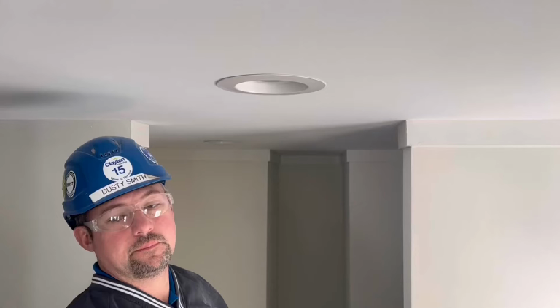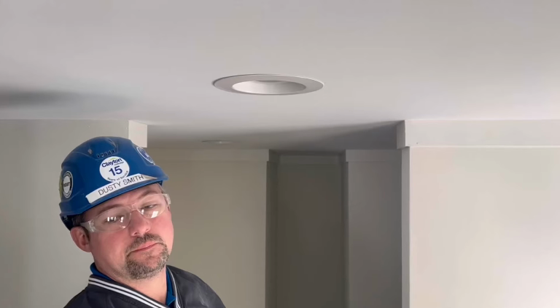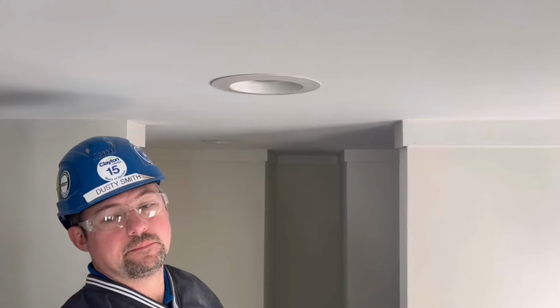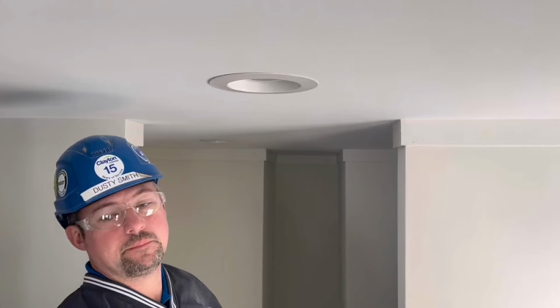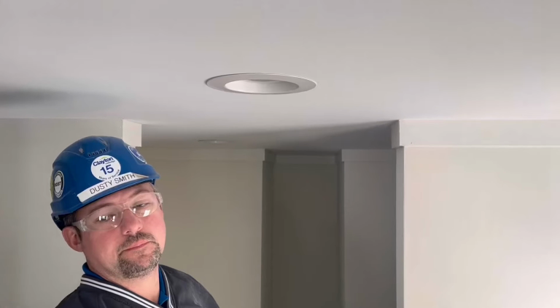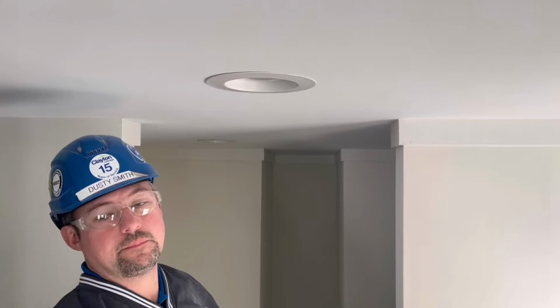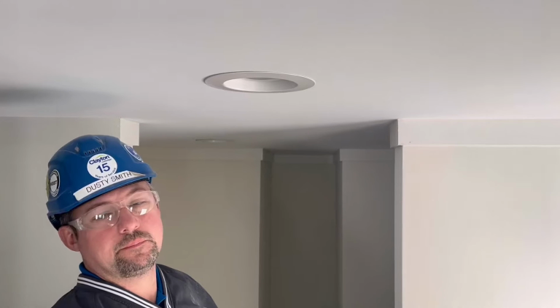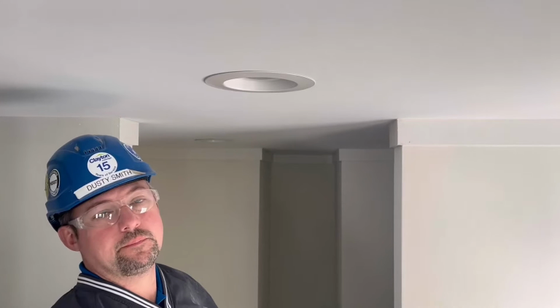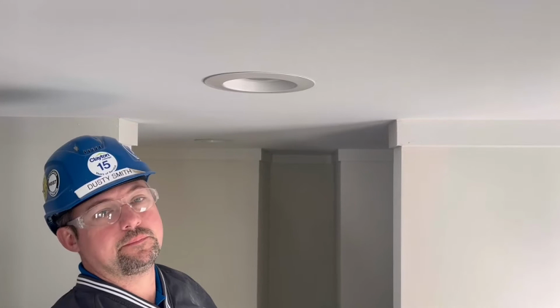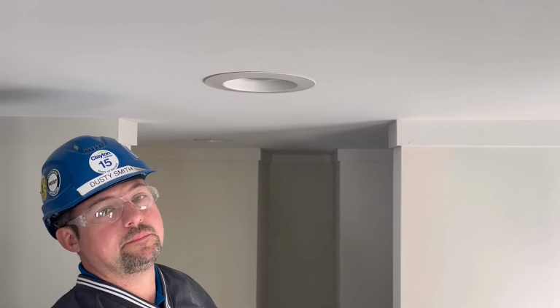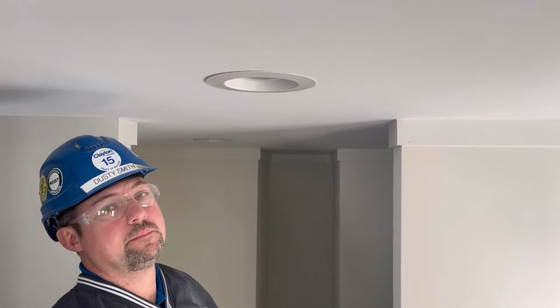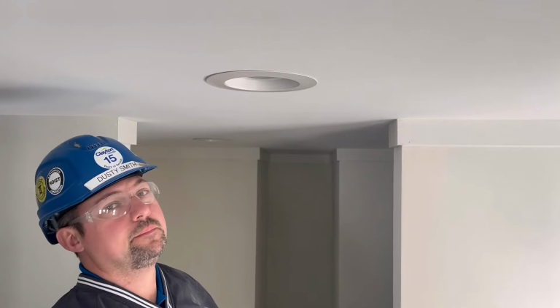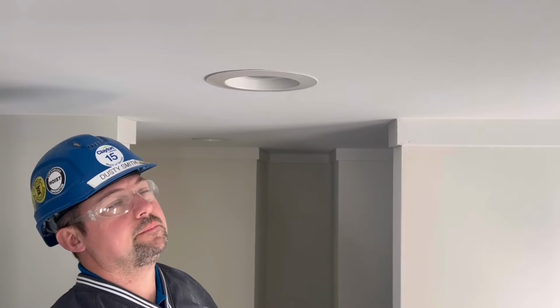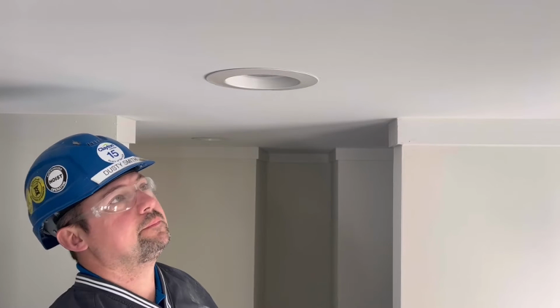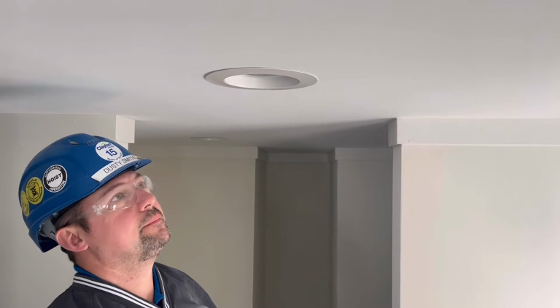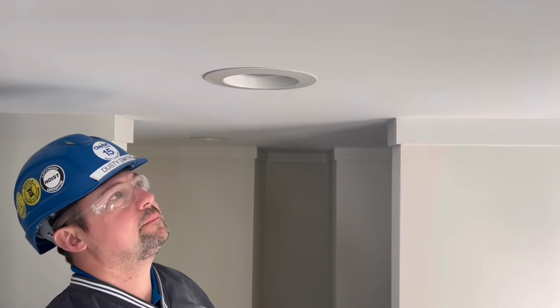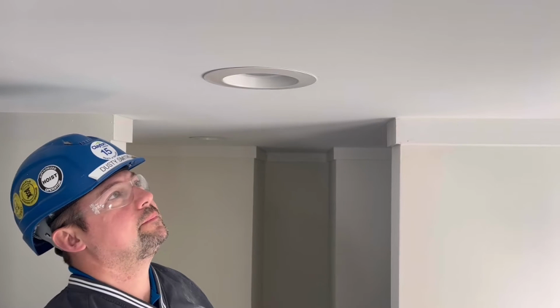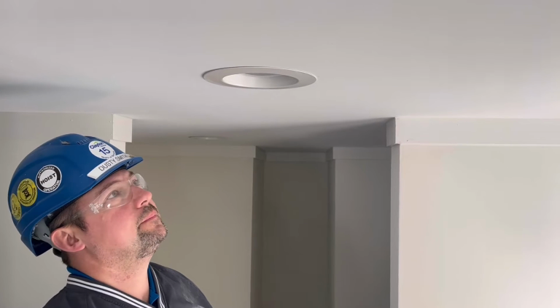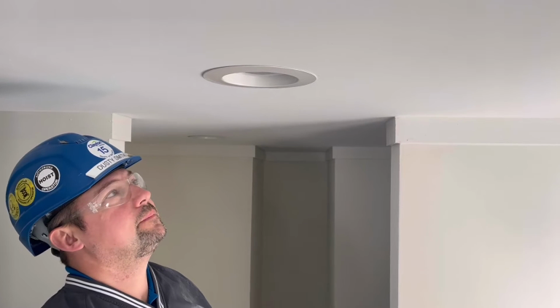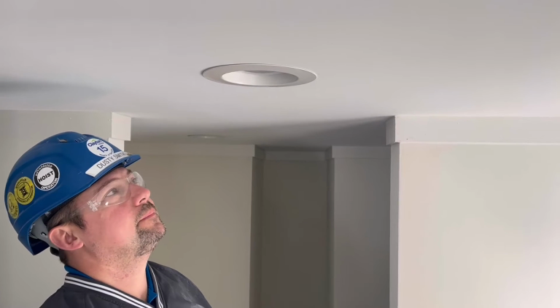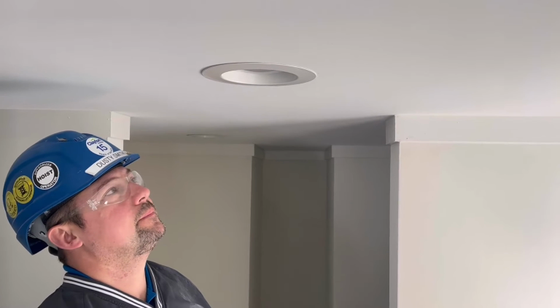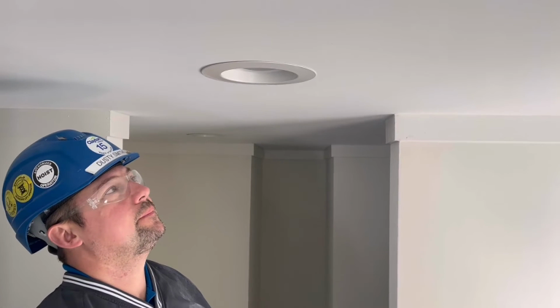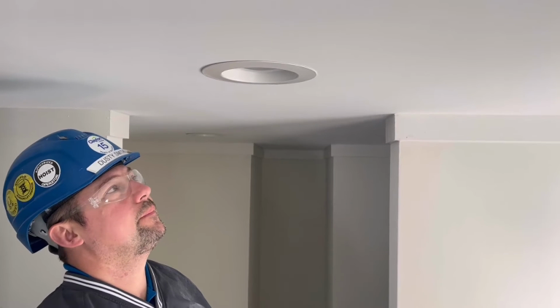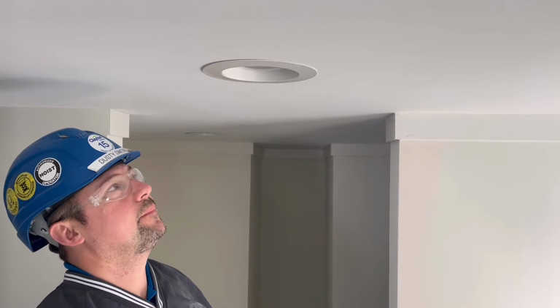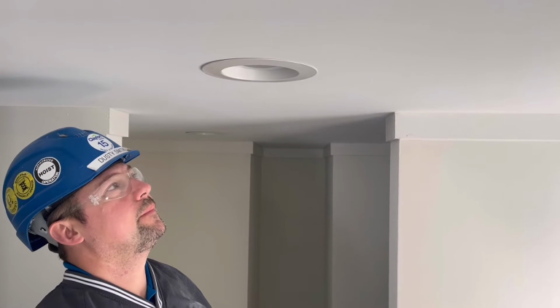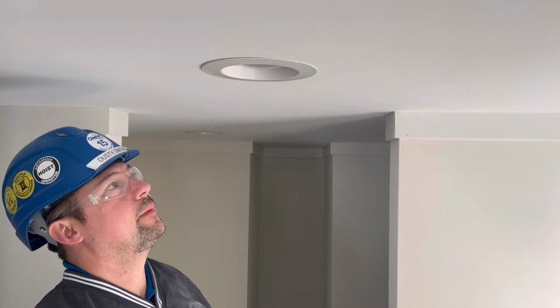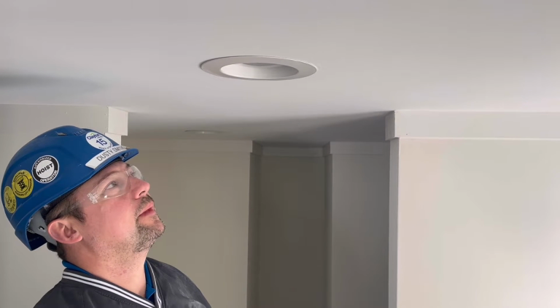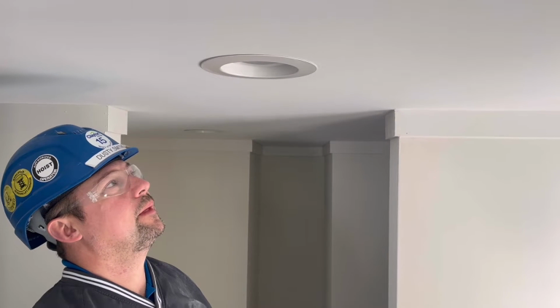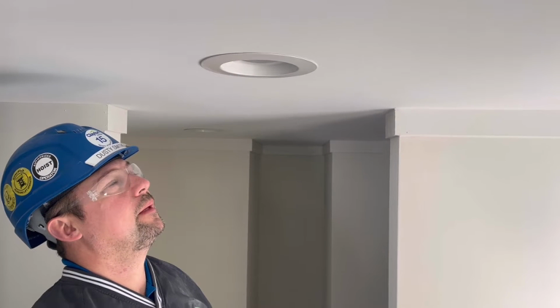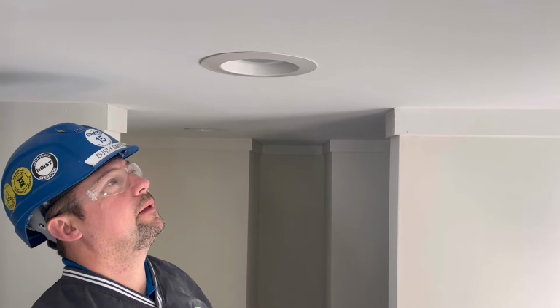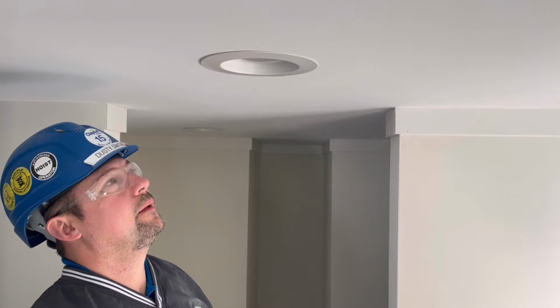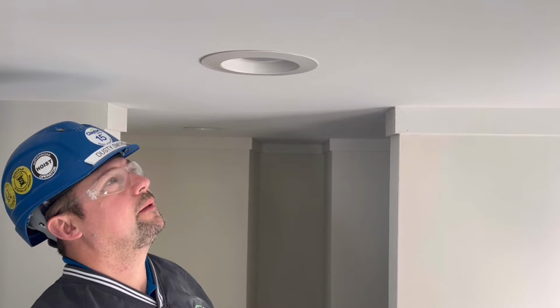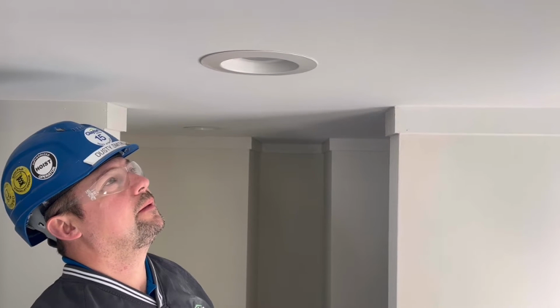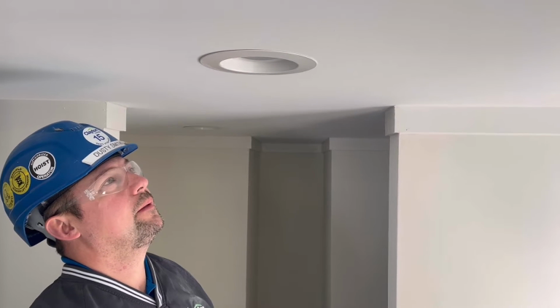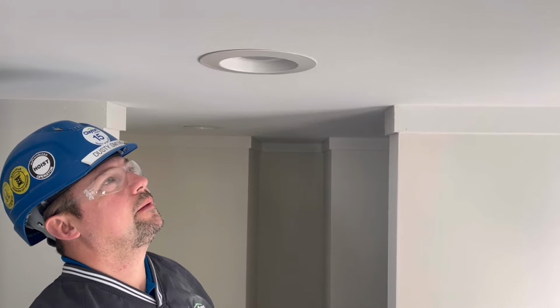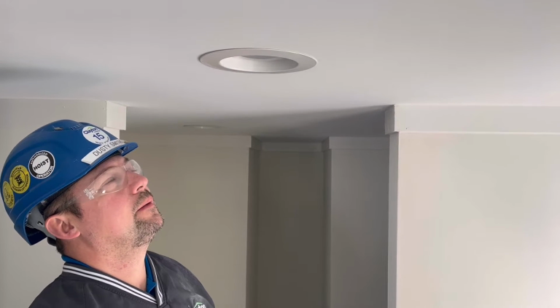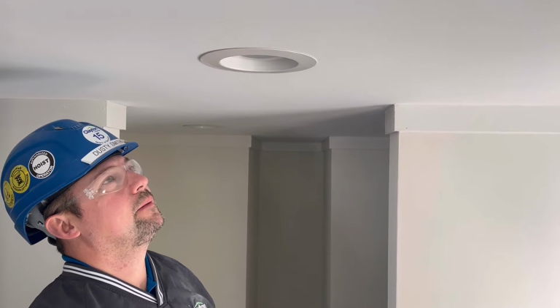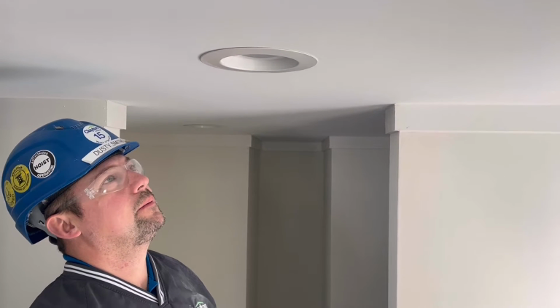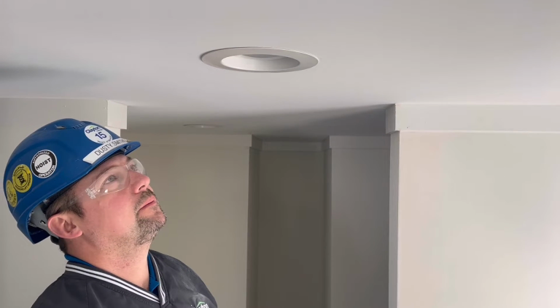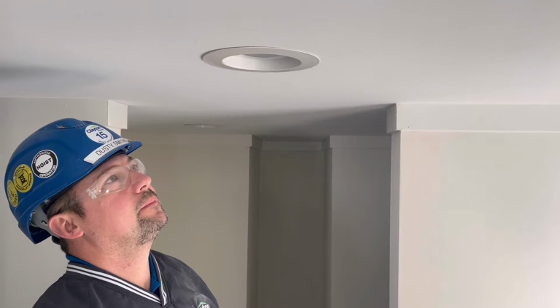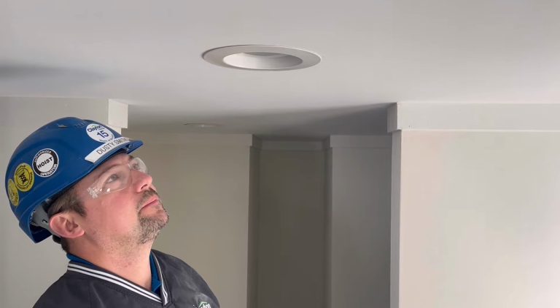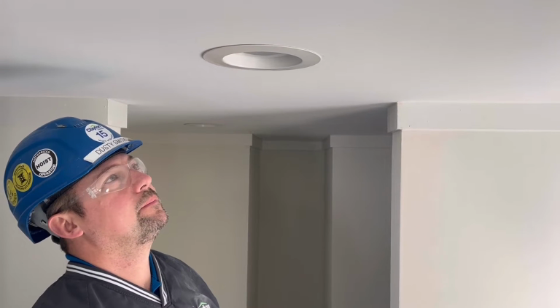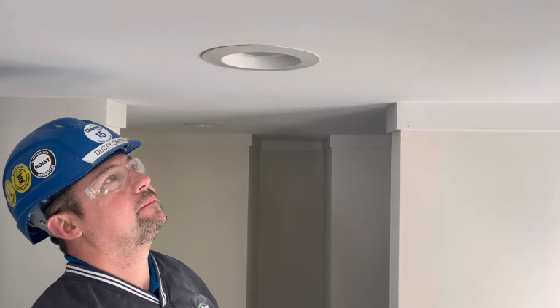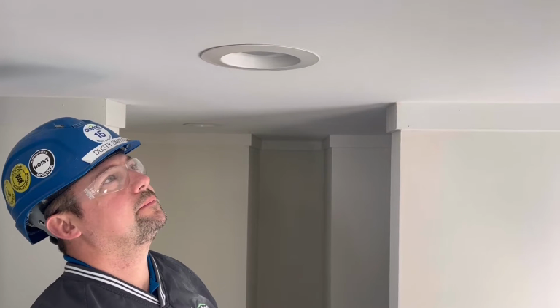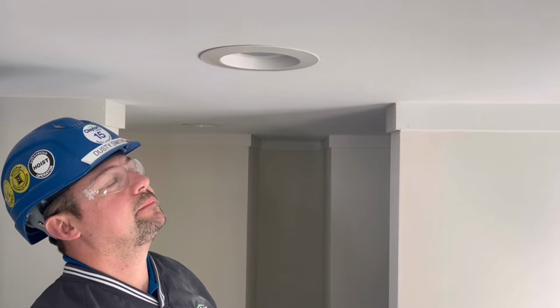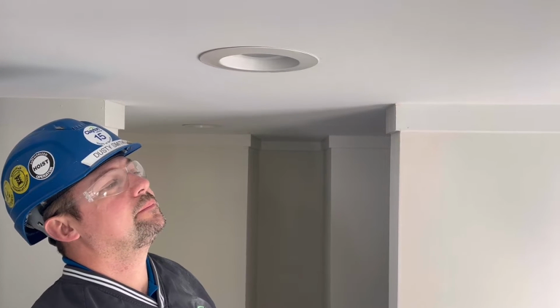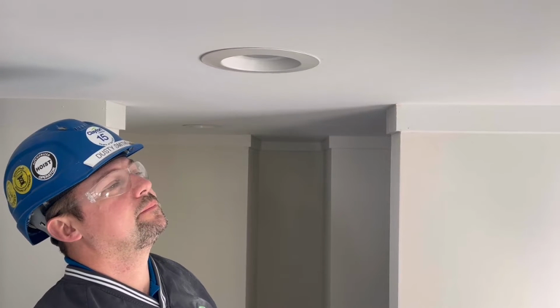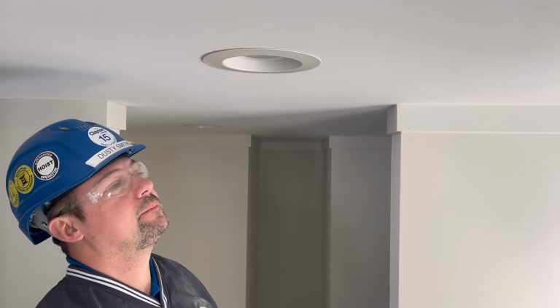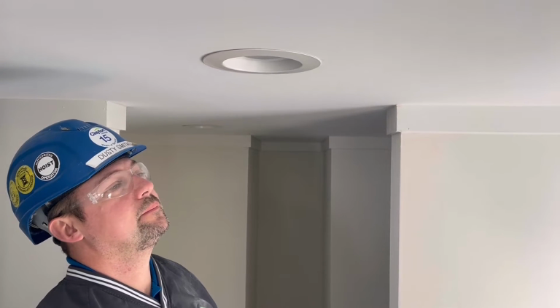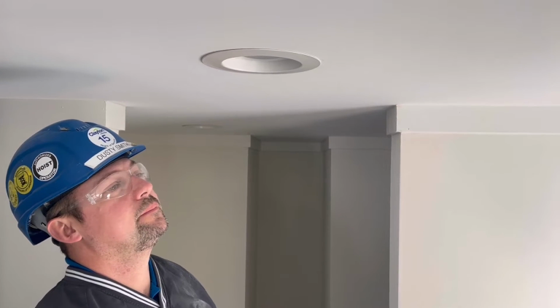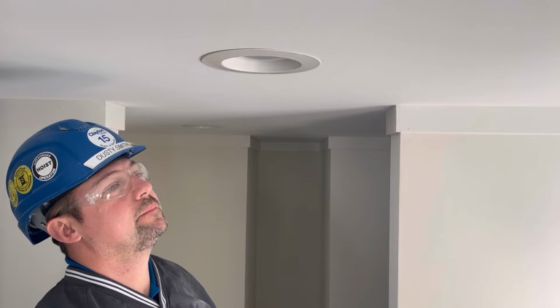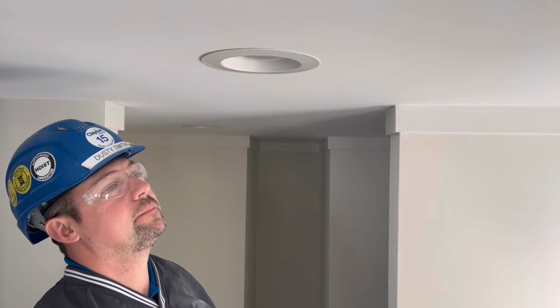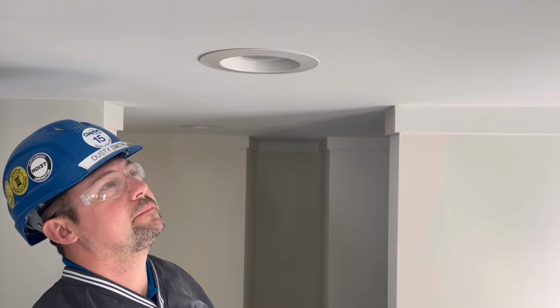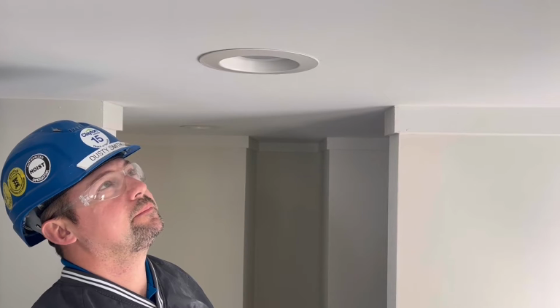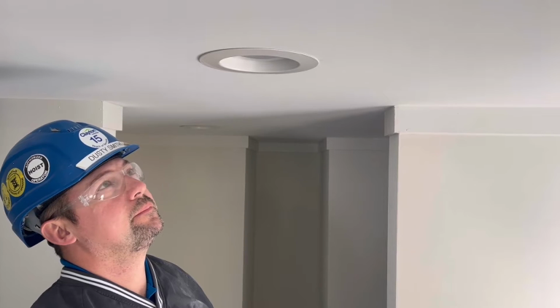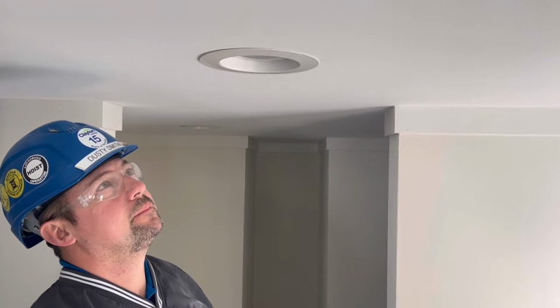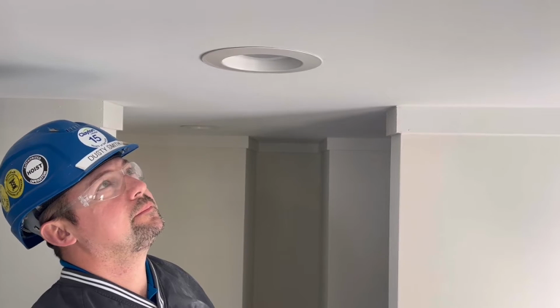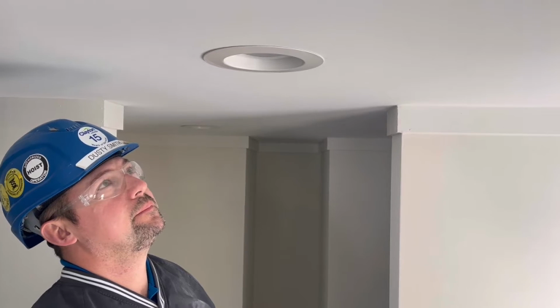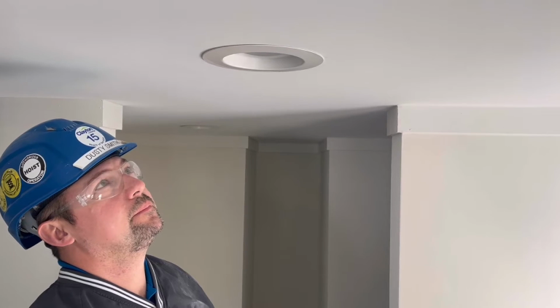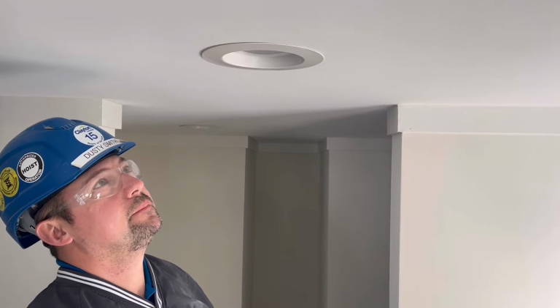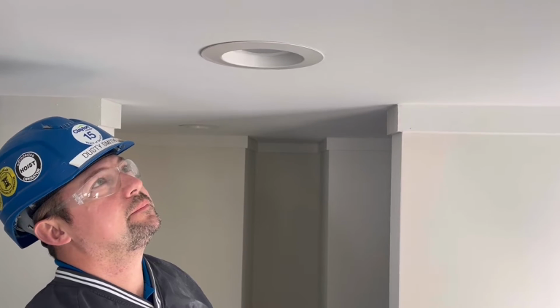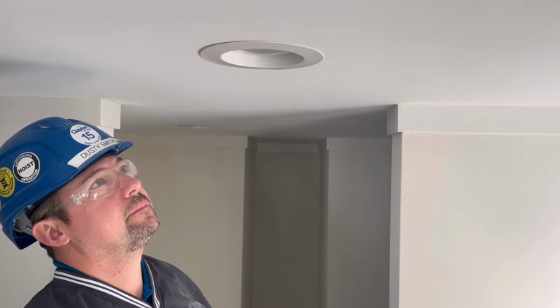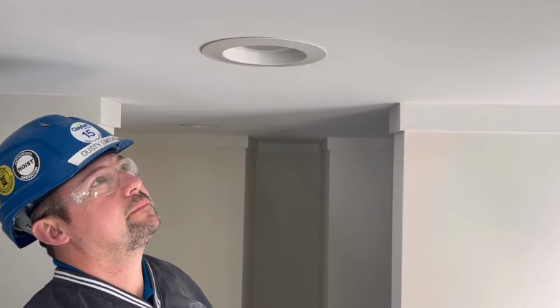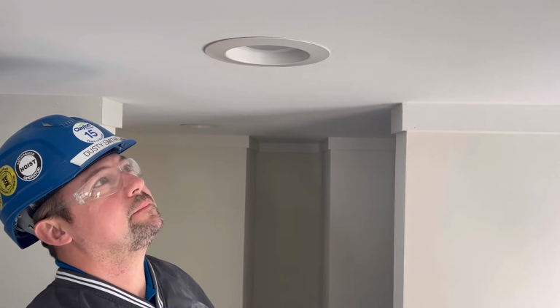All right, today we're going to show you how to replace a LED recessed can light from a Clayton Rutledge built home.